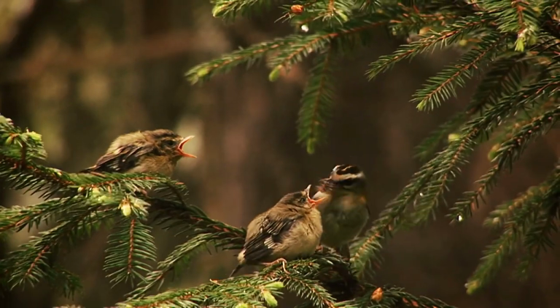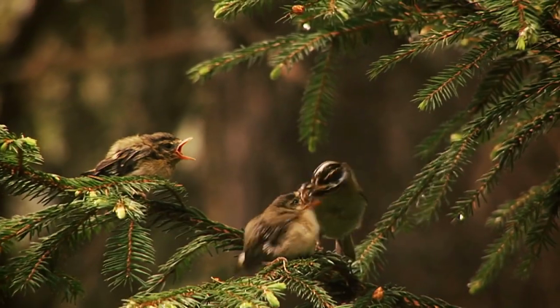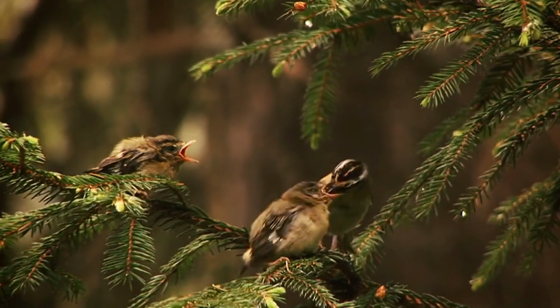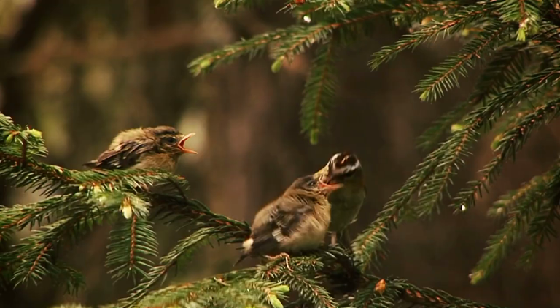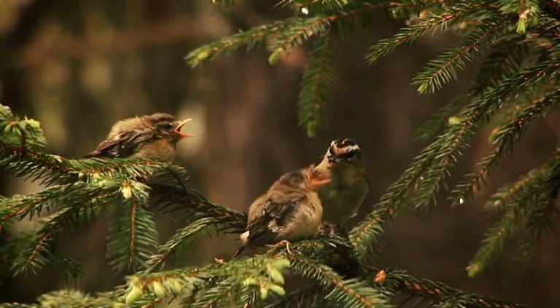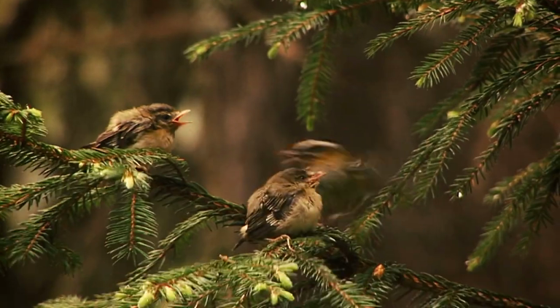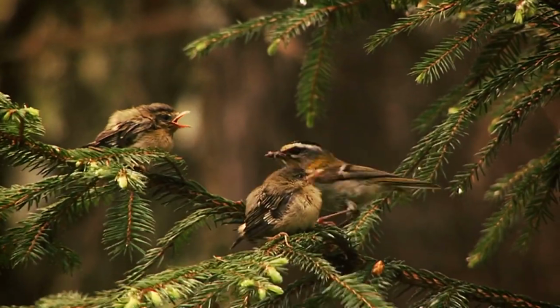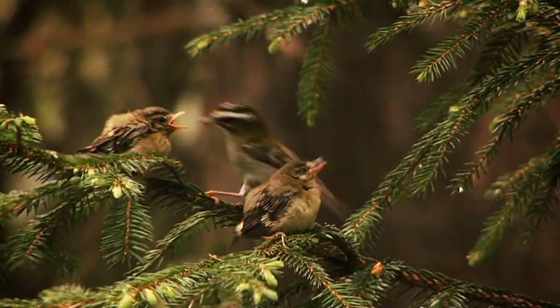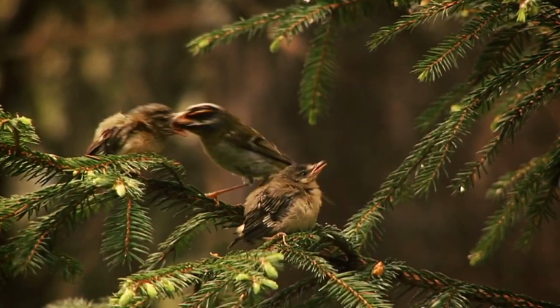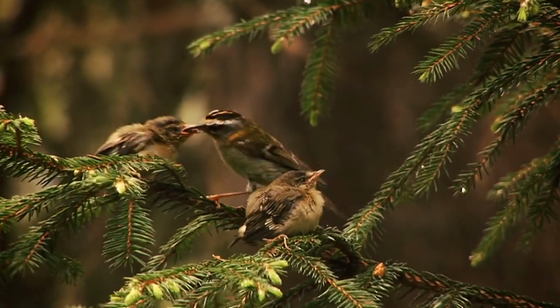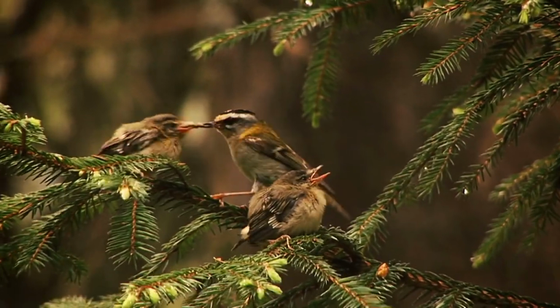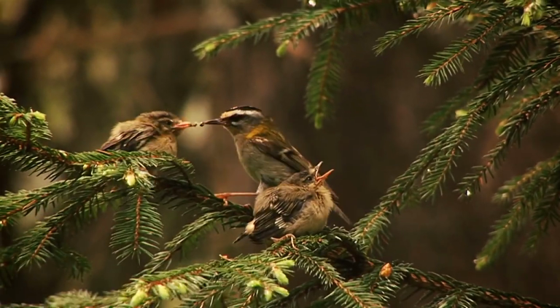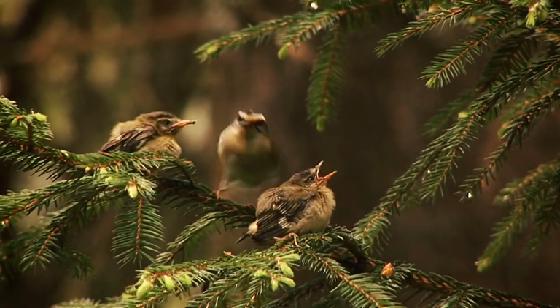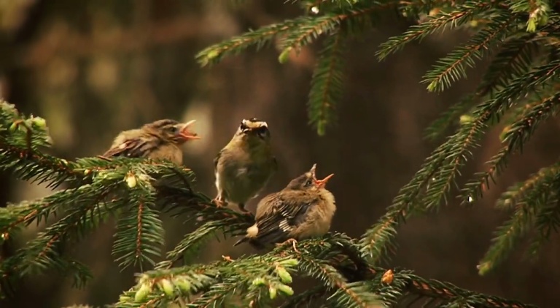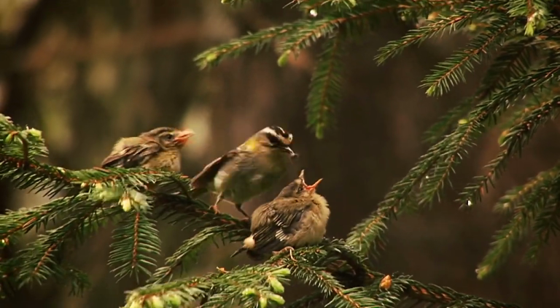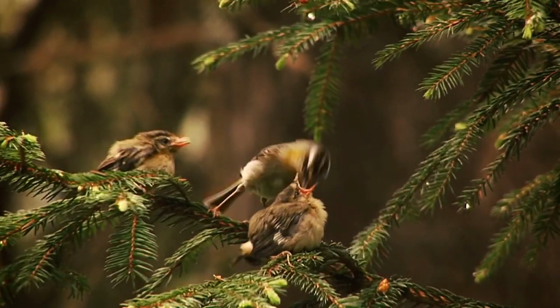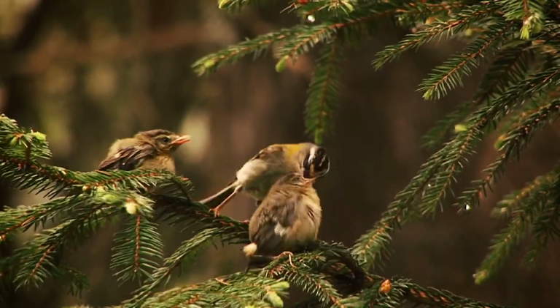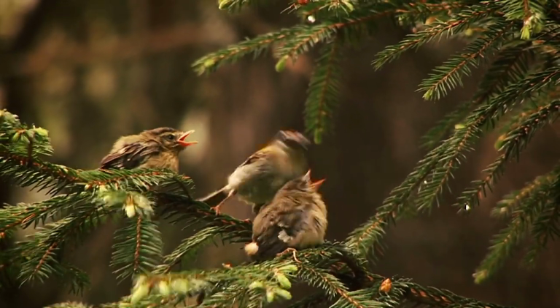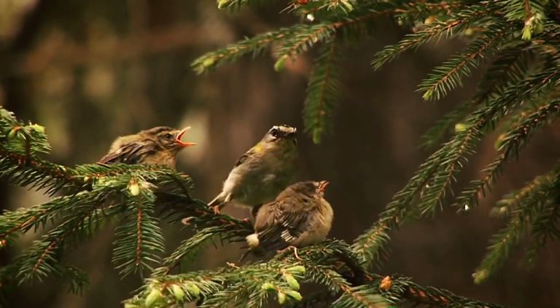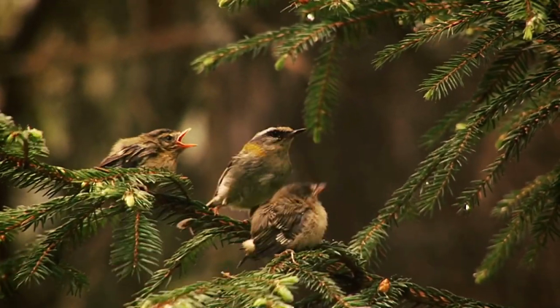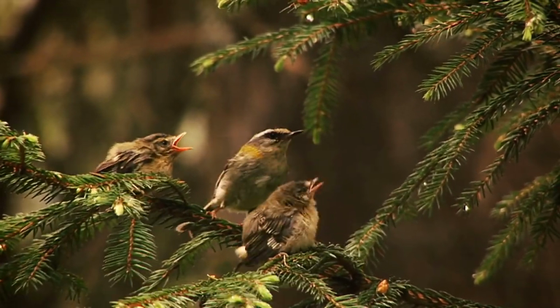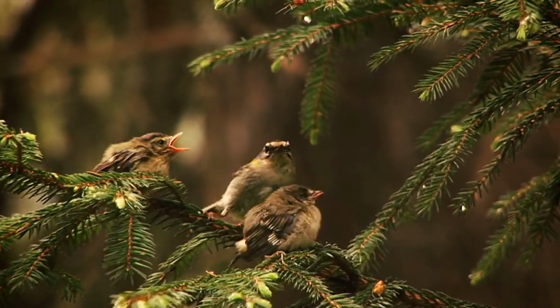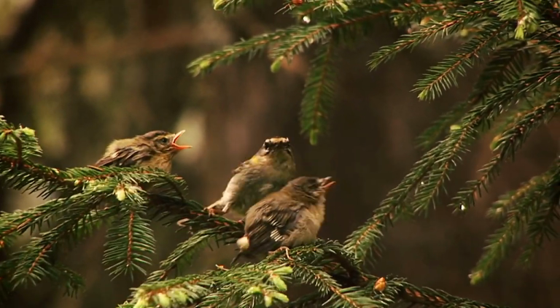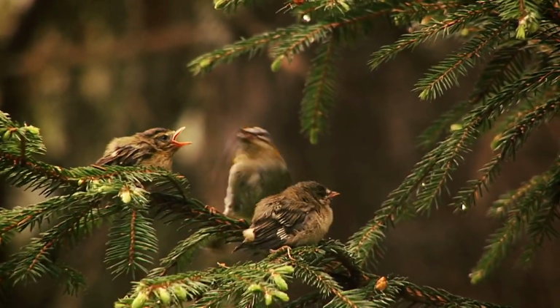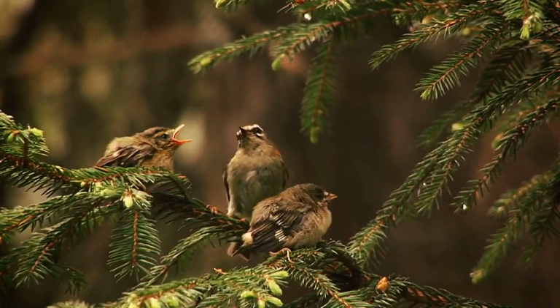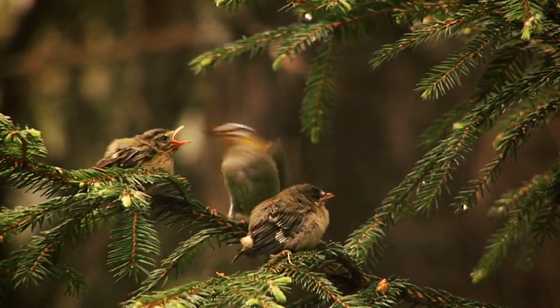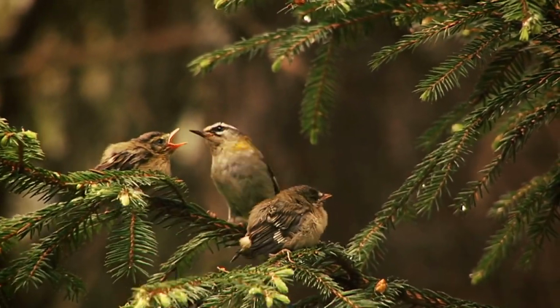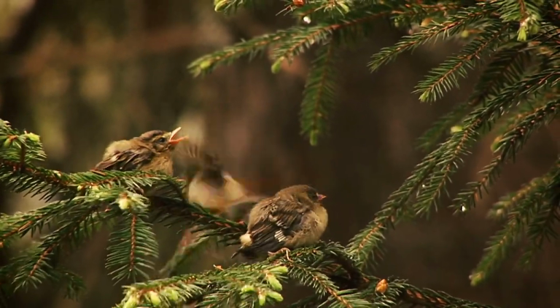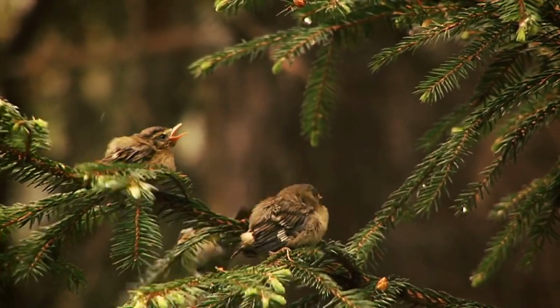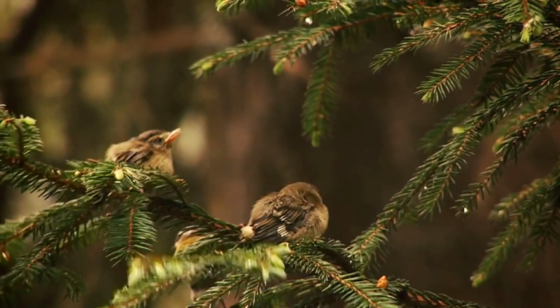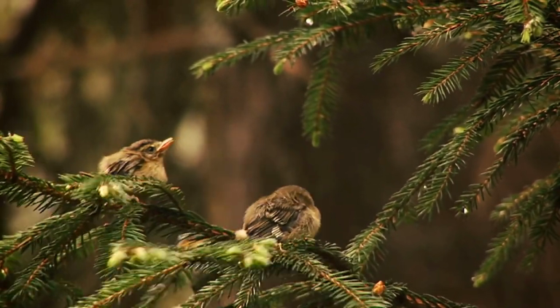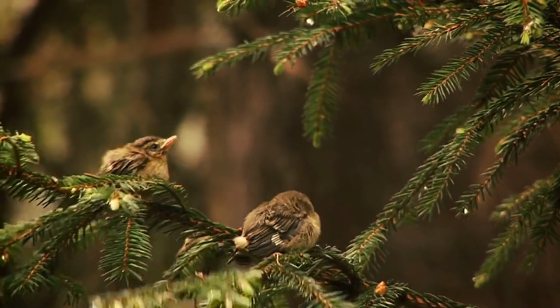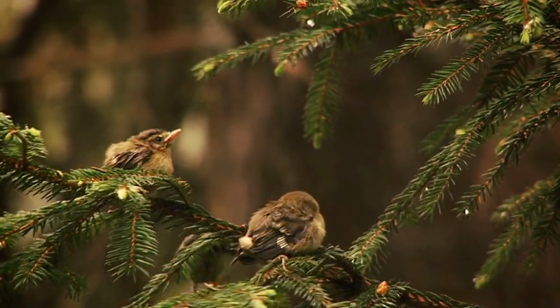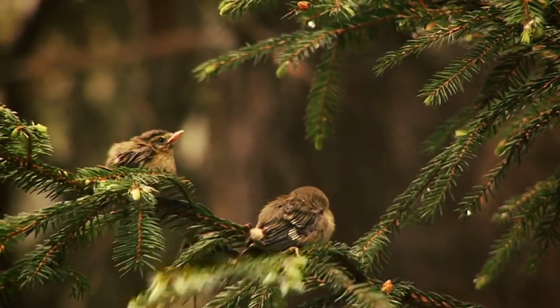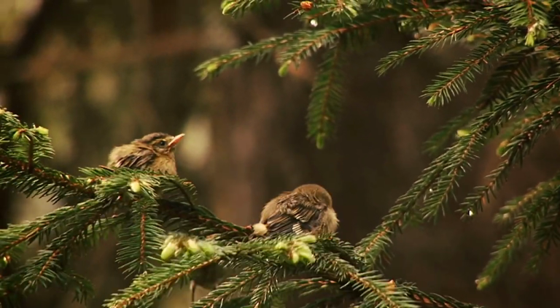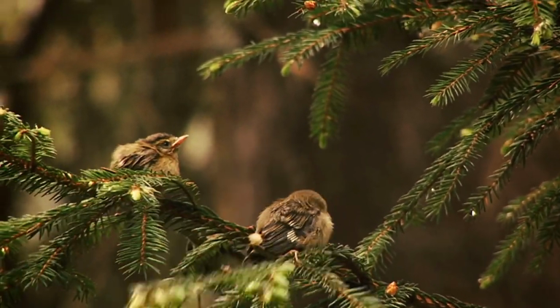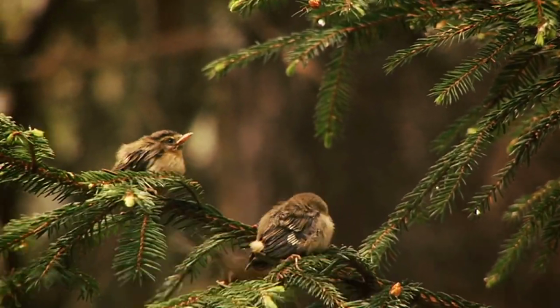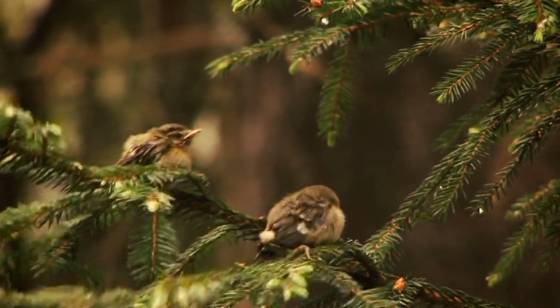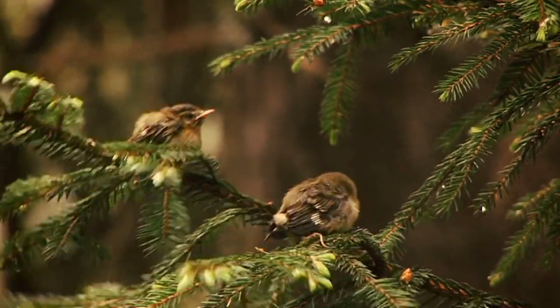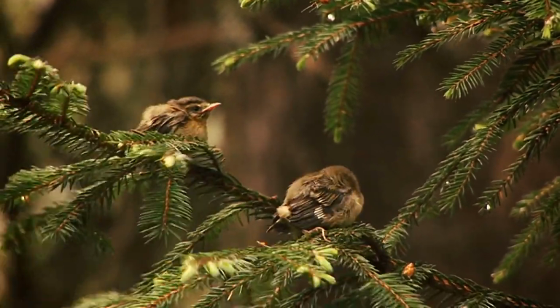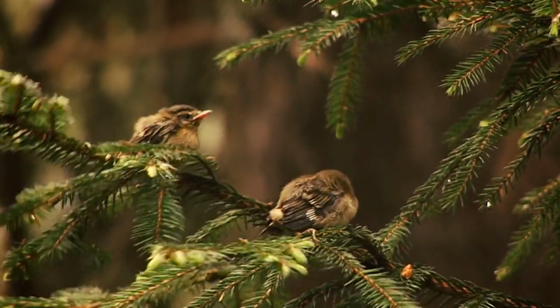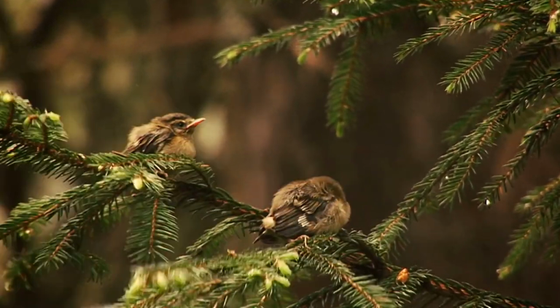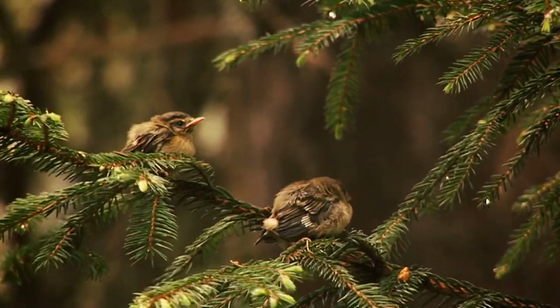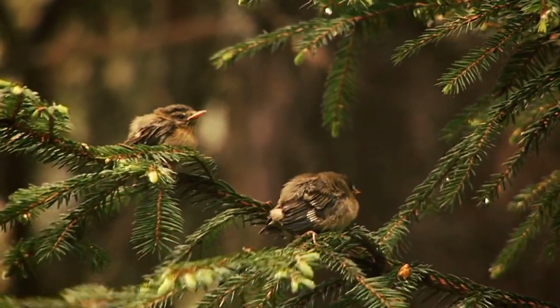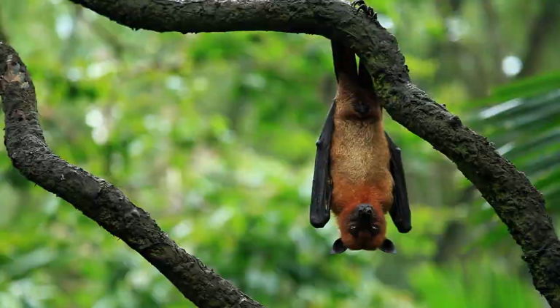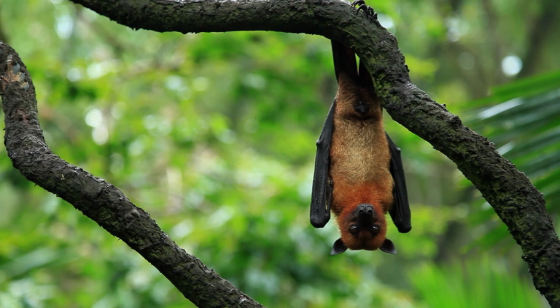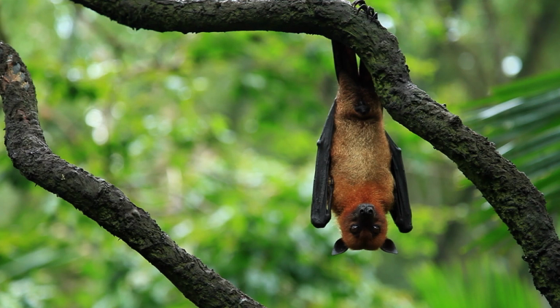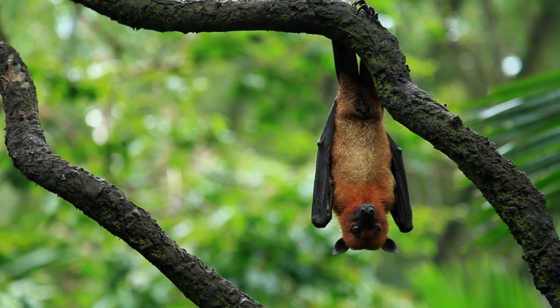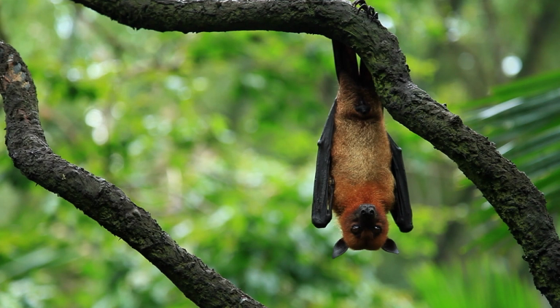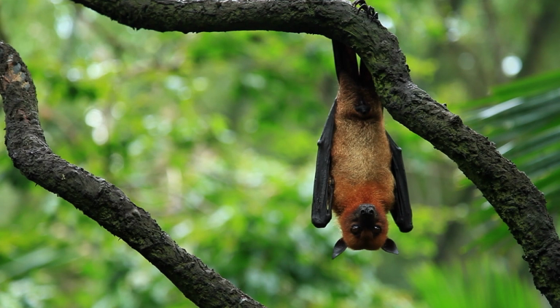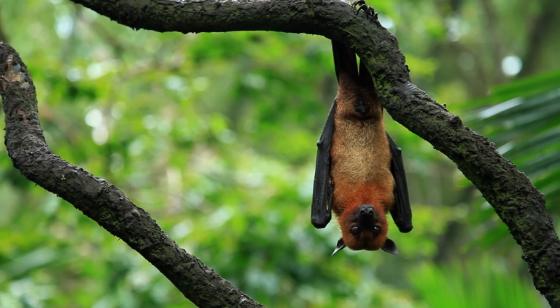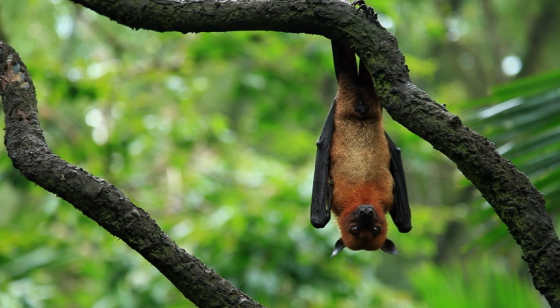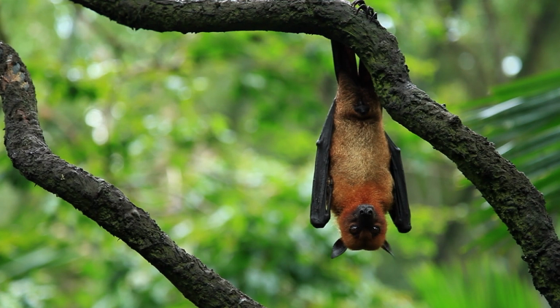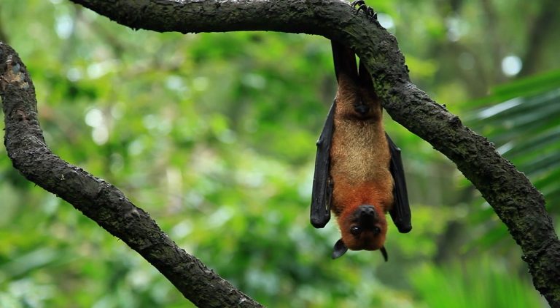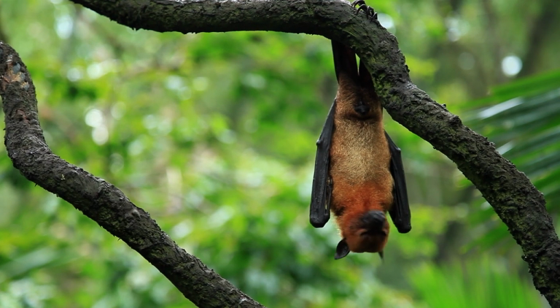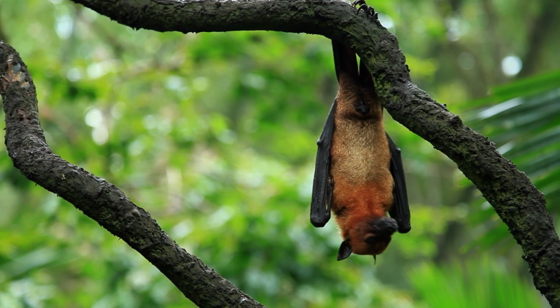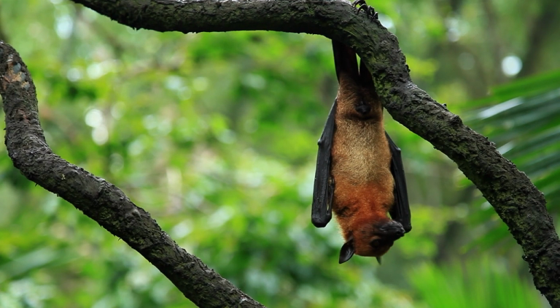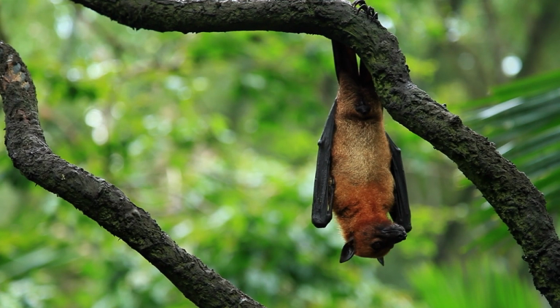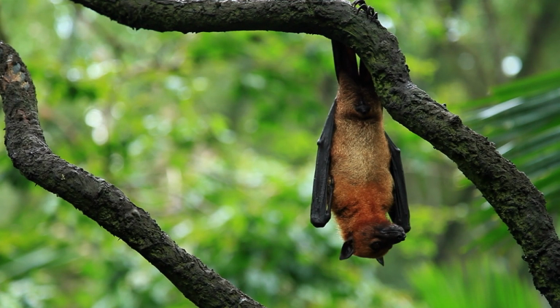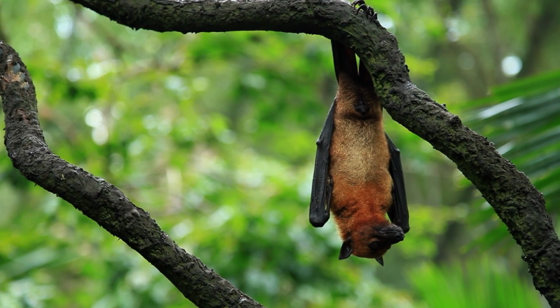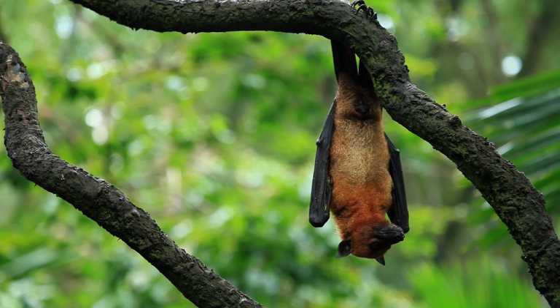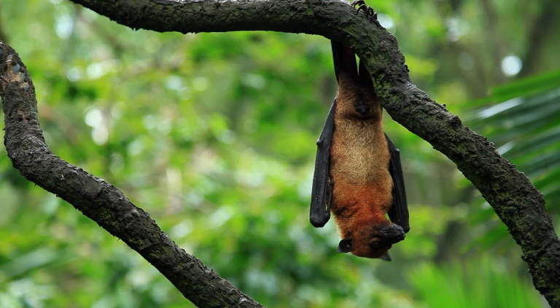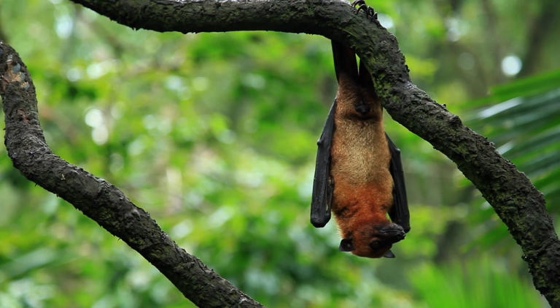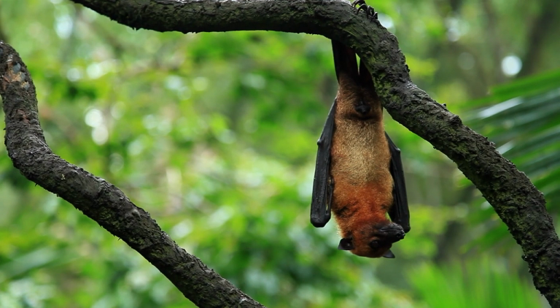Birds and other flying creatures such as bats possess the ability to skip the trunk altogether, but still exhibit sharp claws for grip.